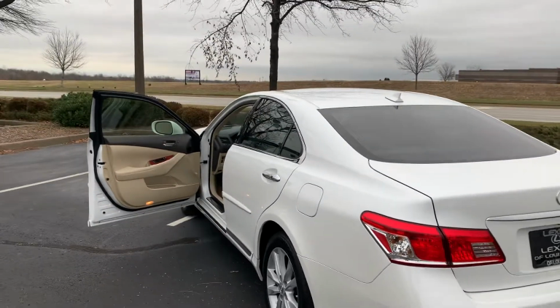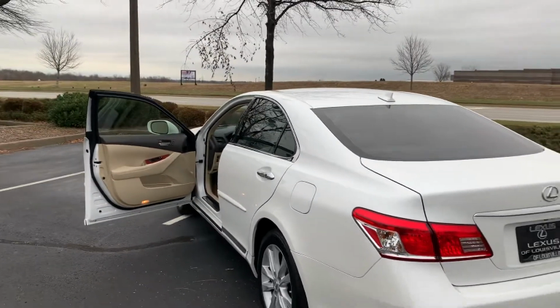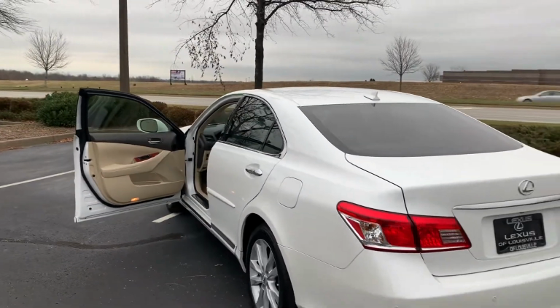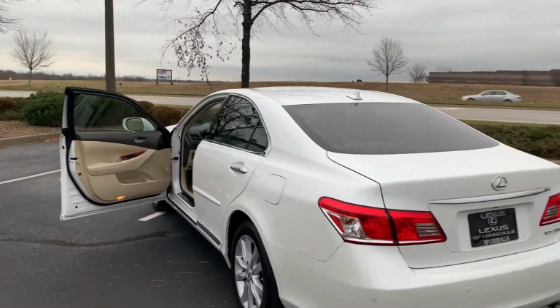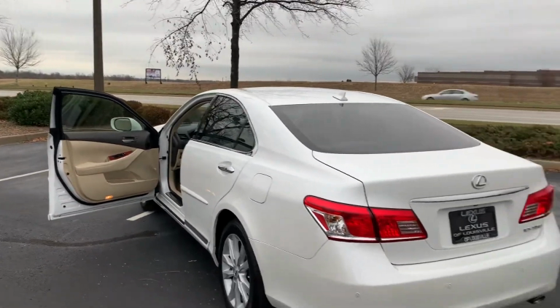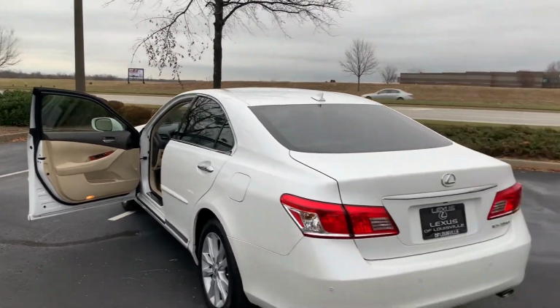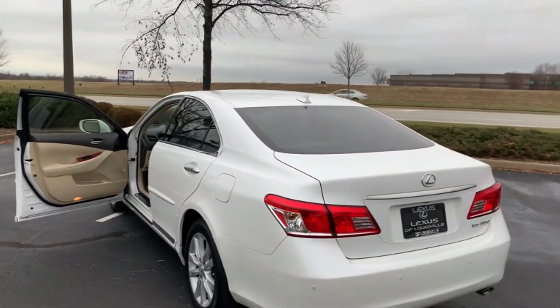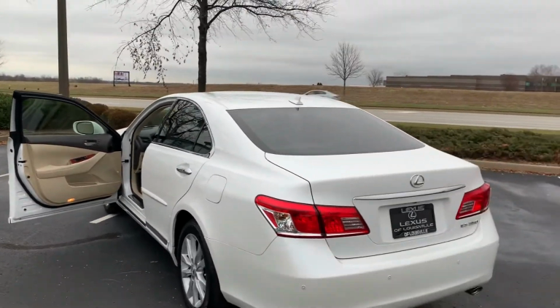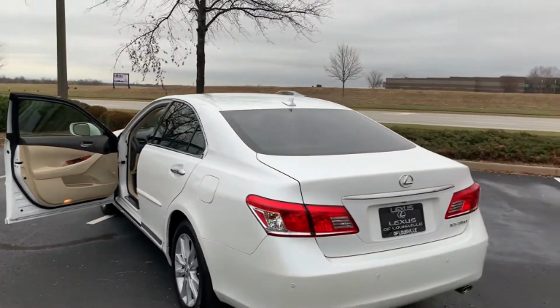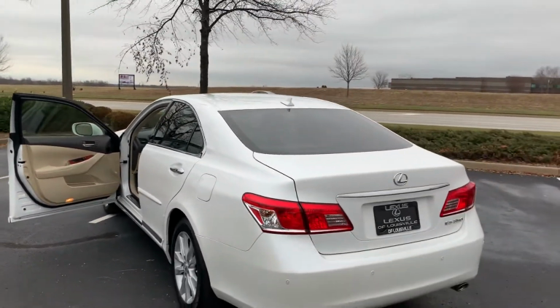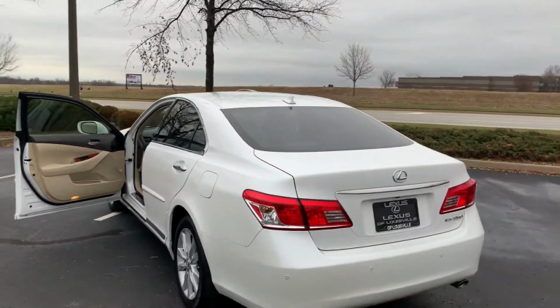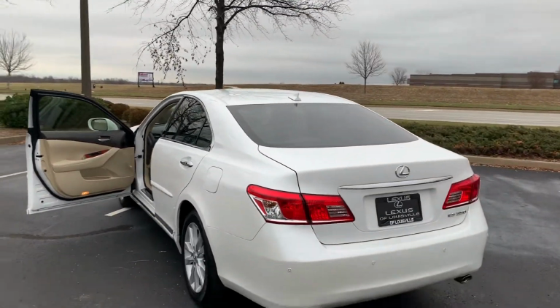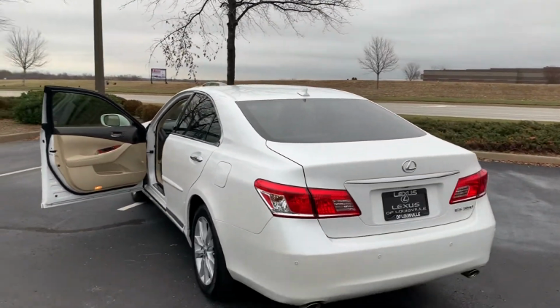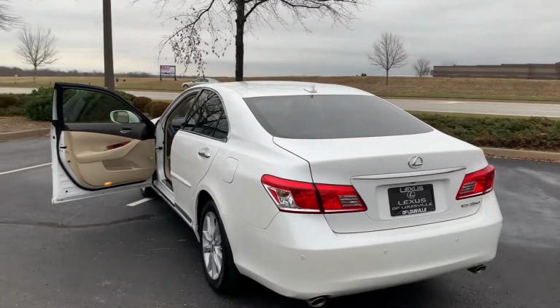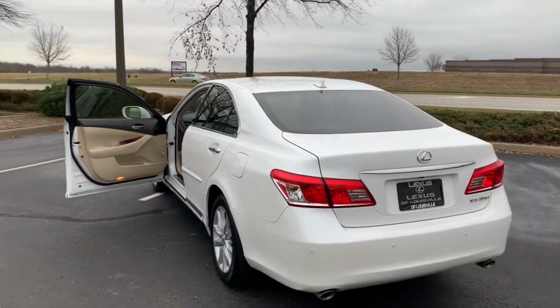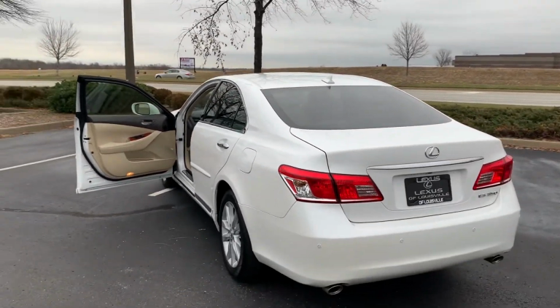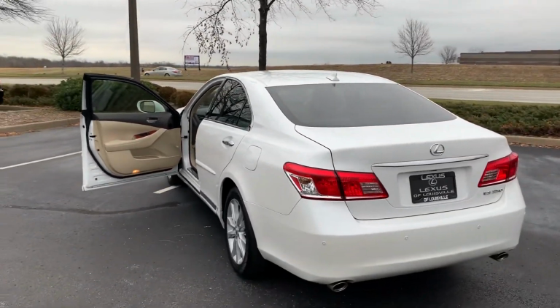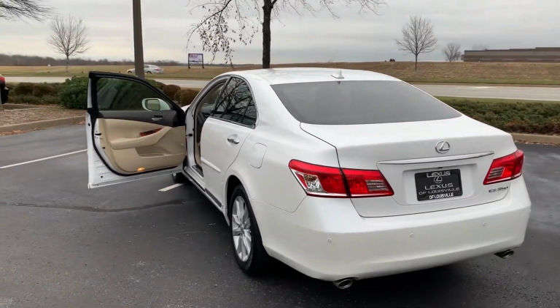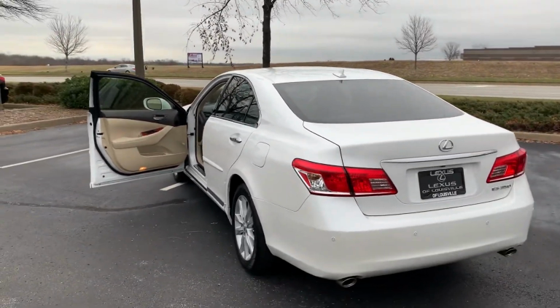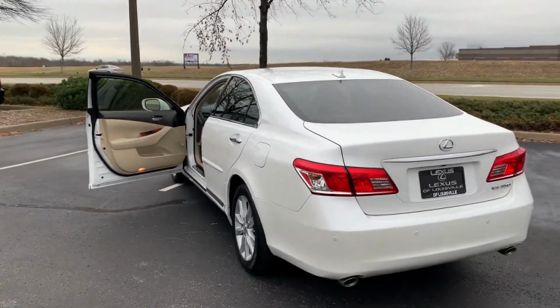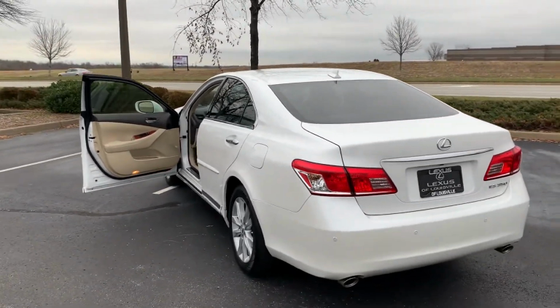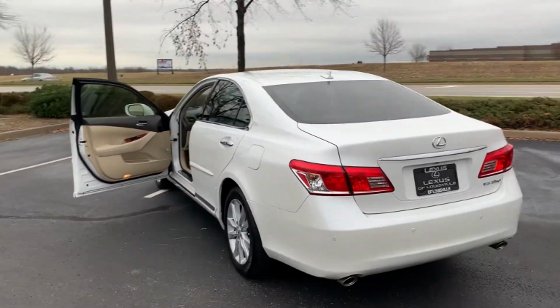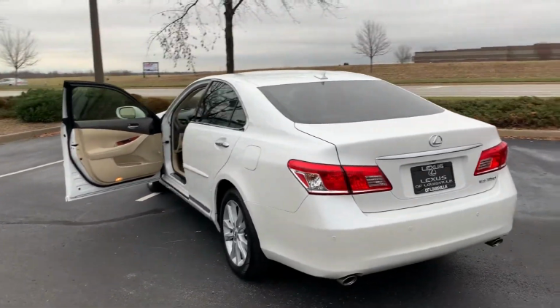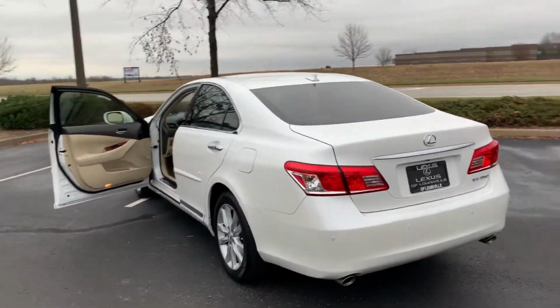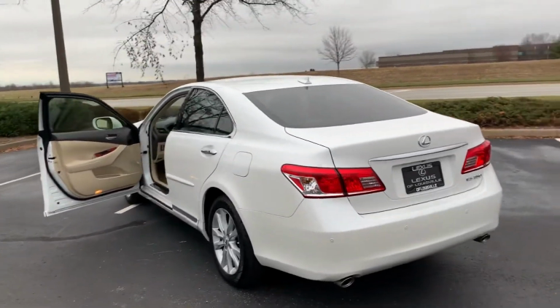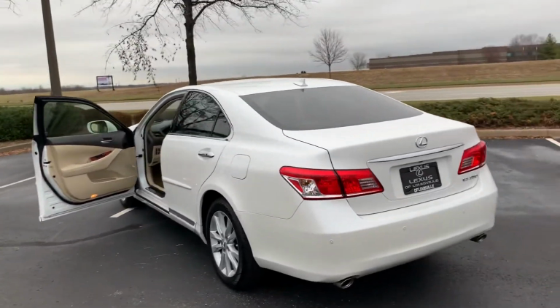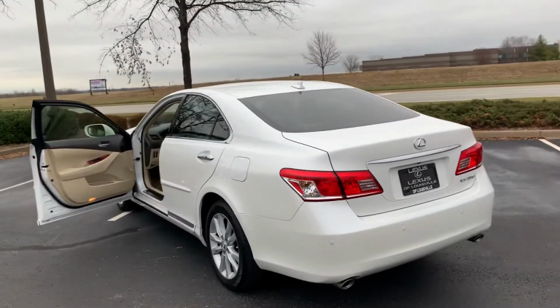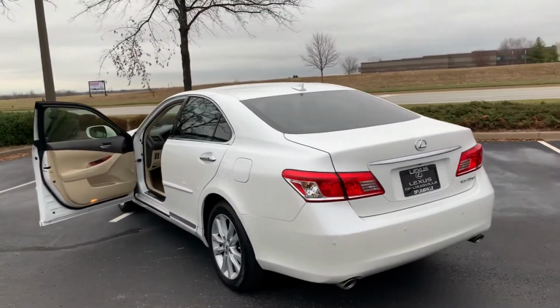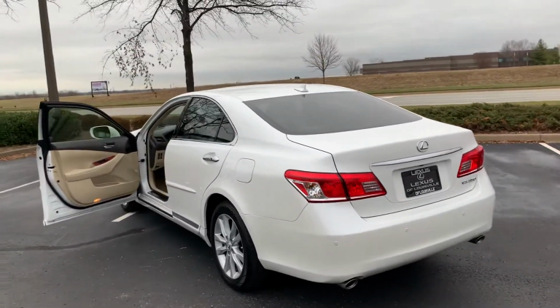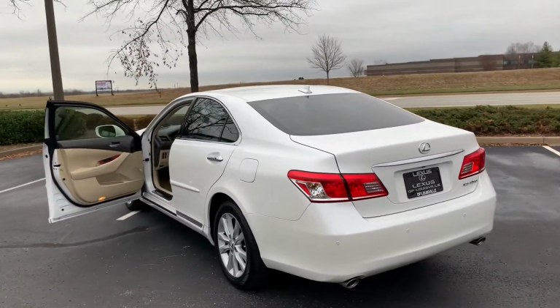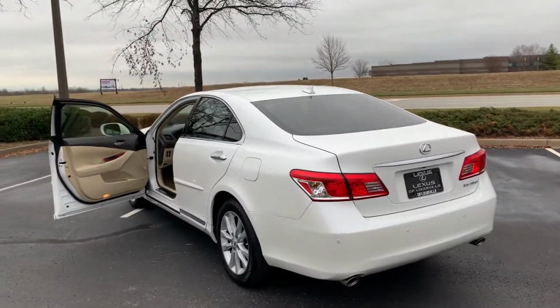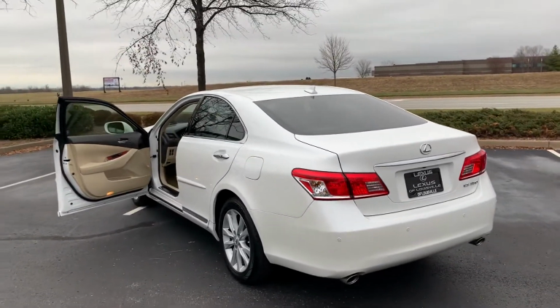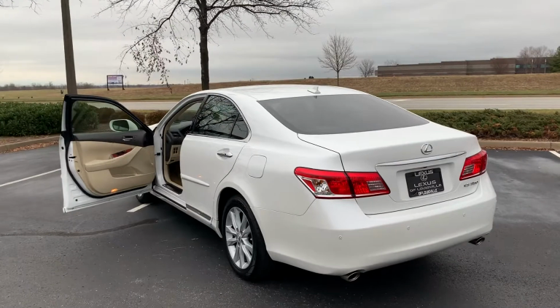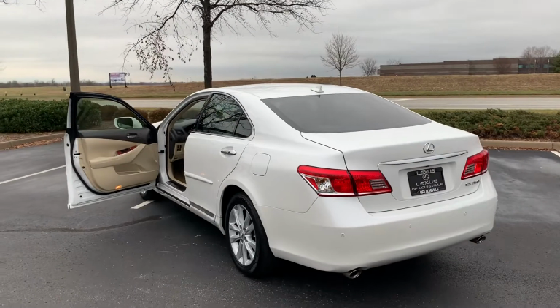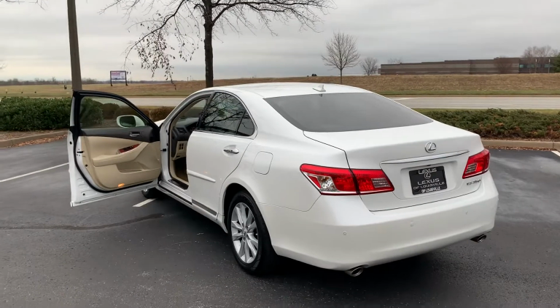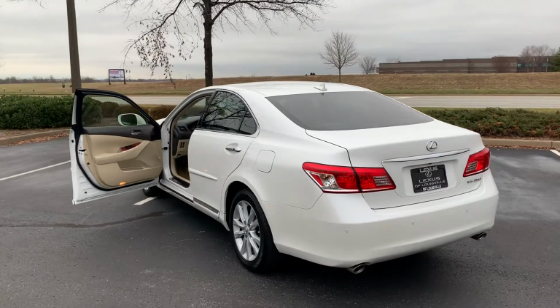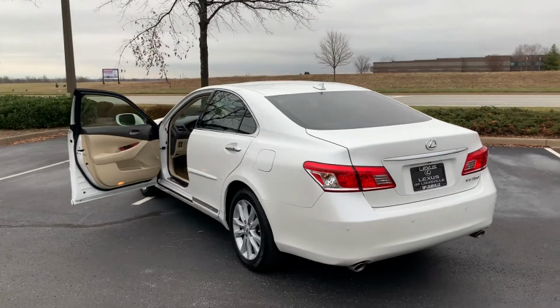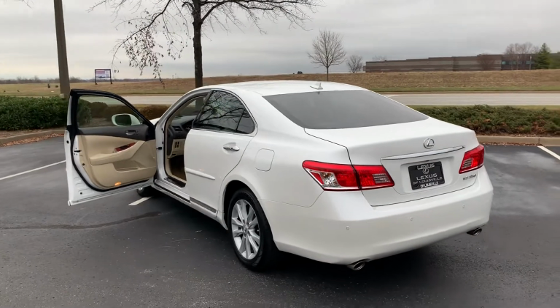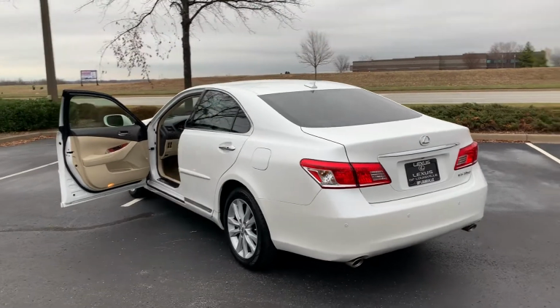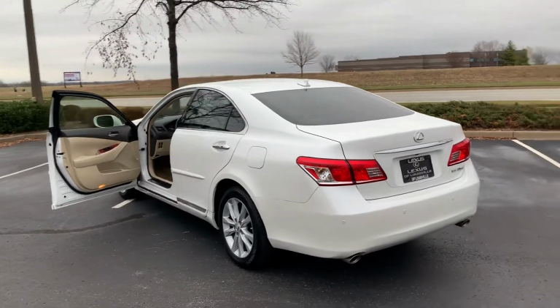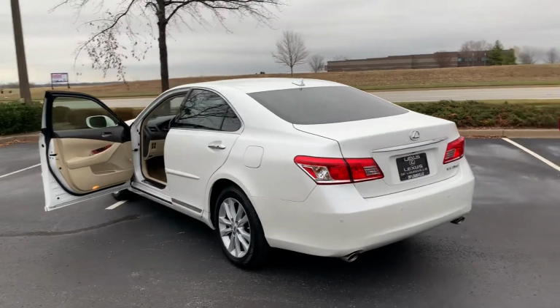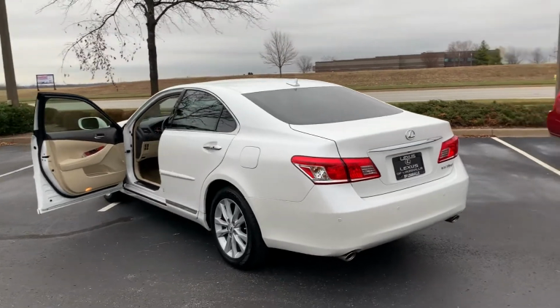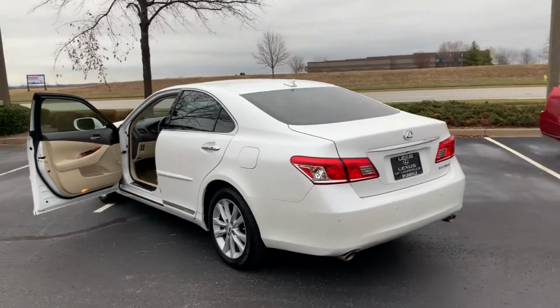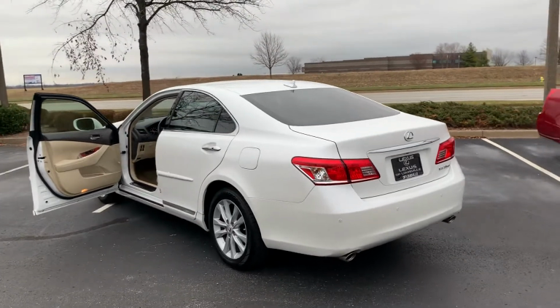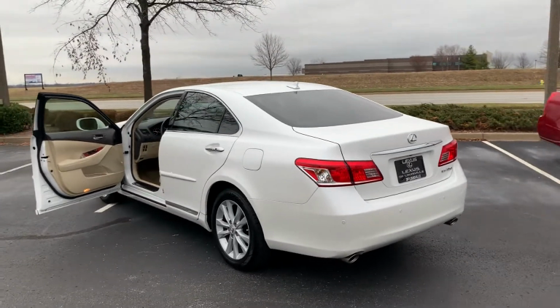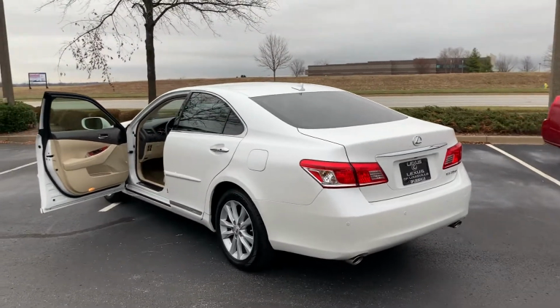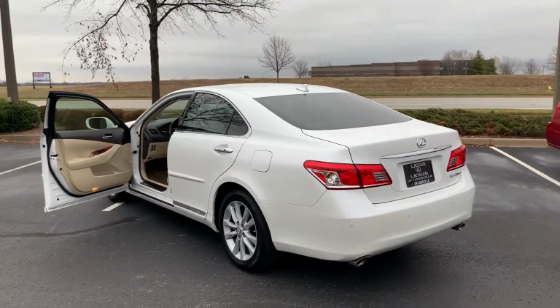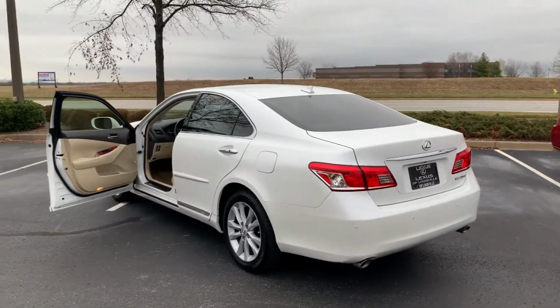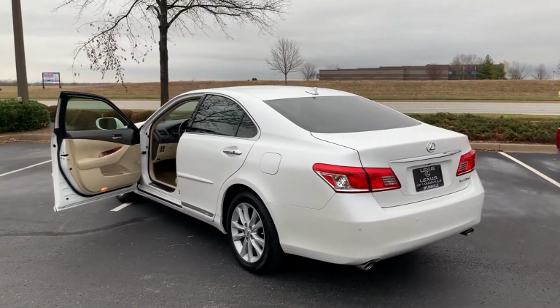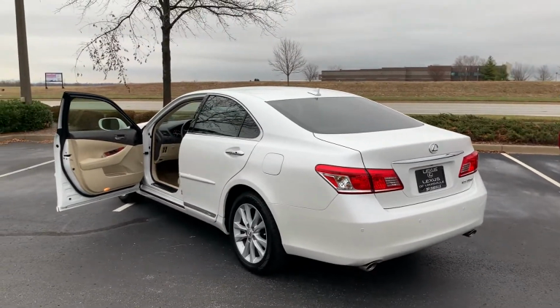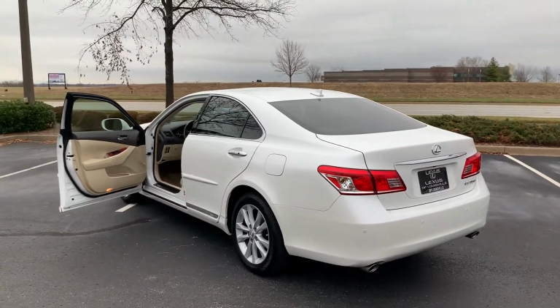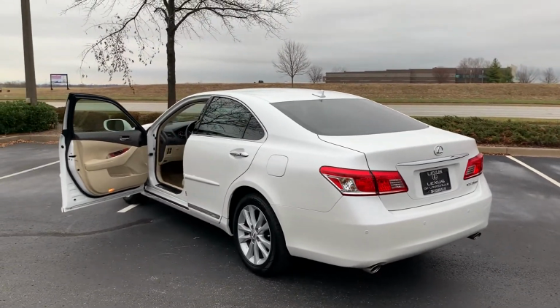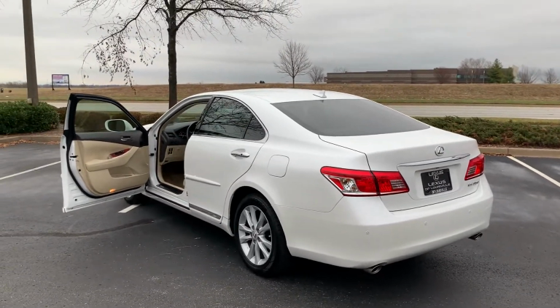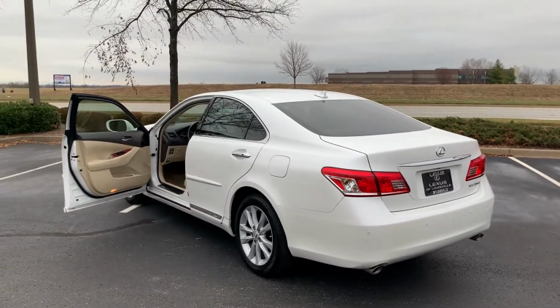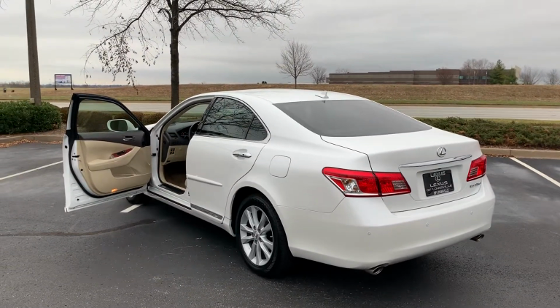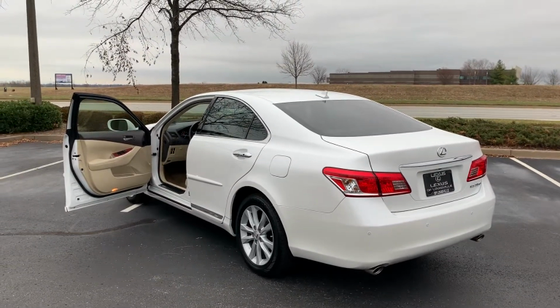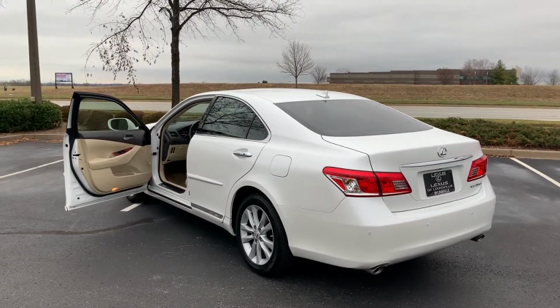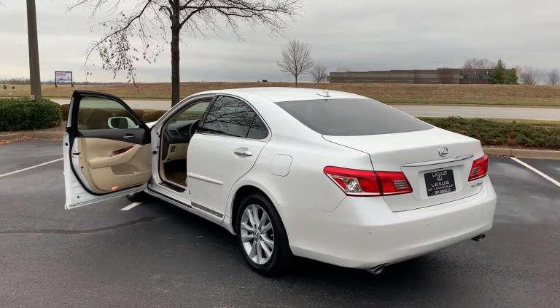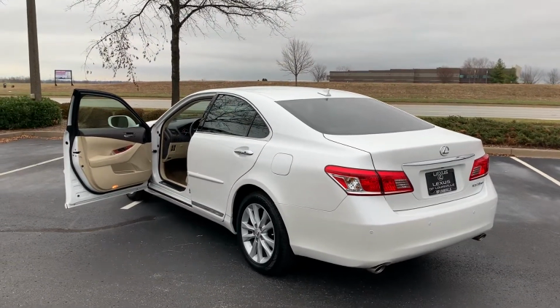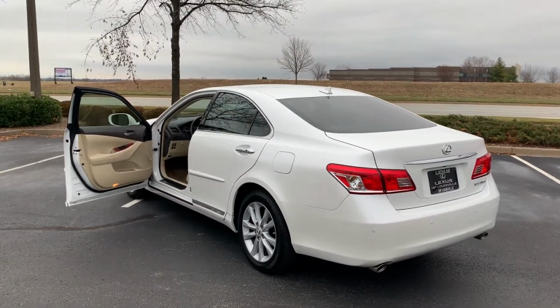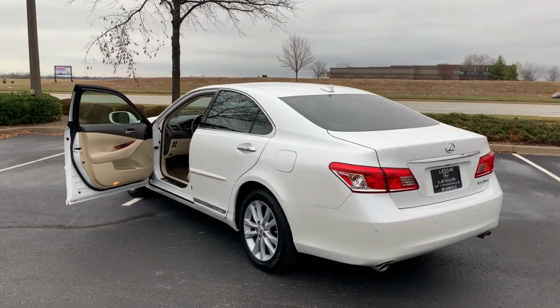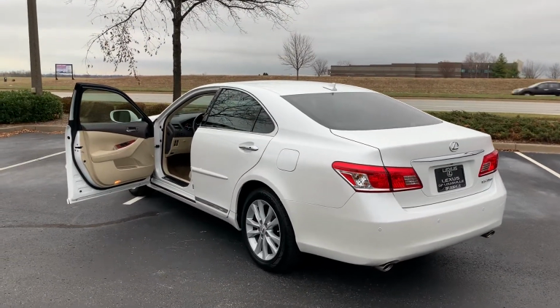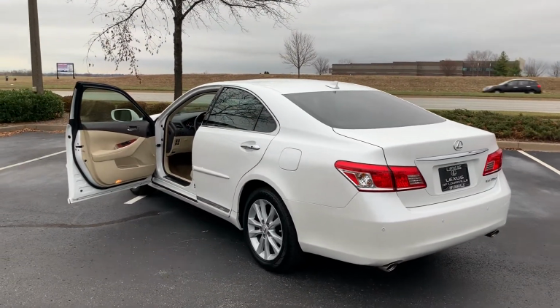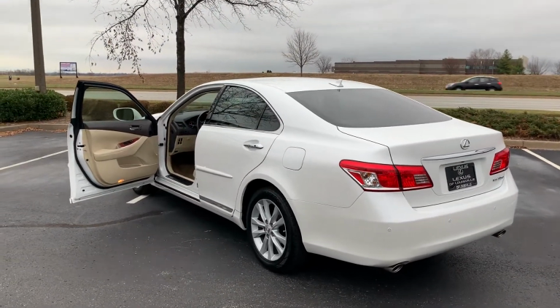This vehicle is available at Lexus of Louisville. So come in and check it out. This is Alex the Lexus Guy signing out.